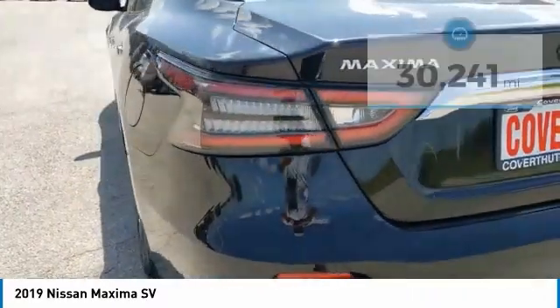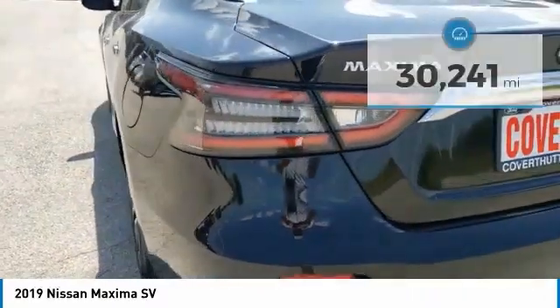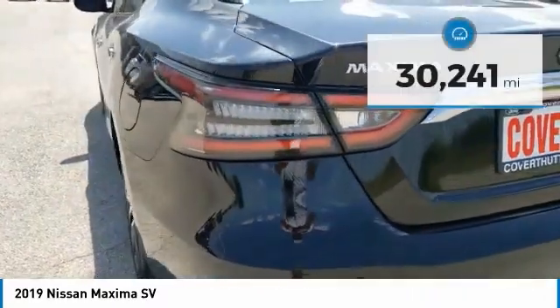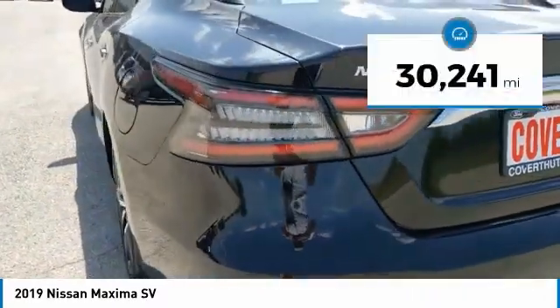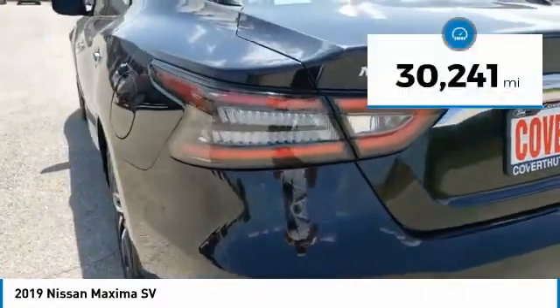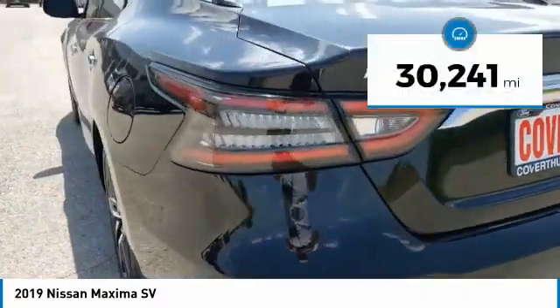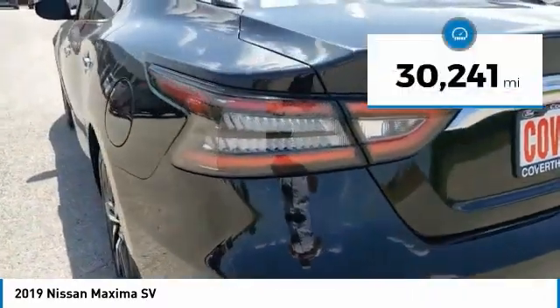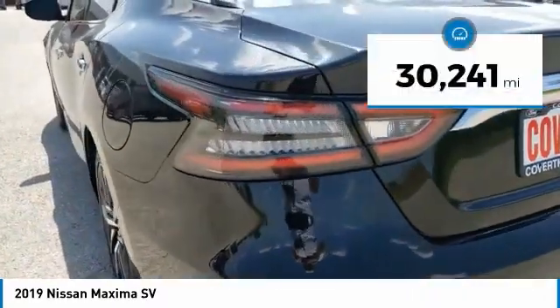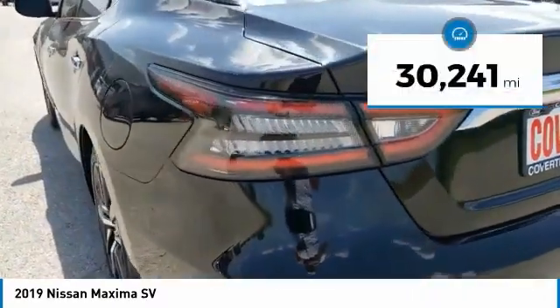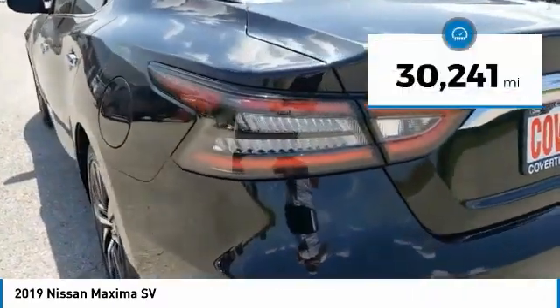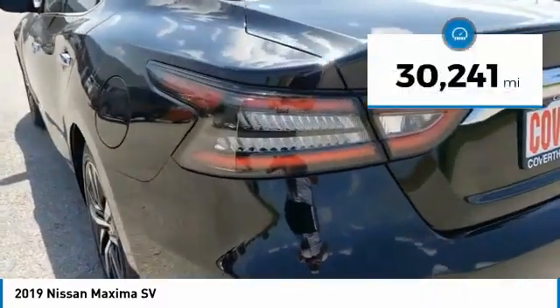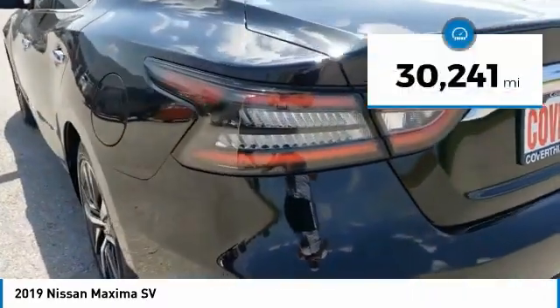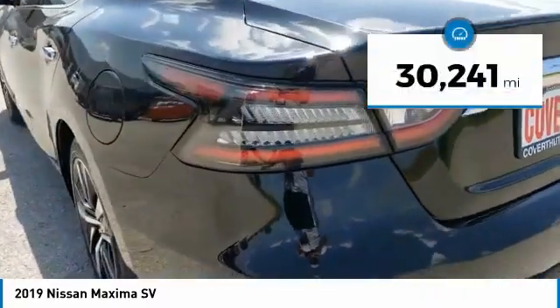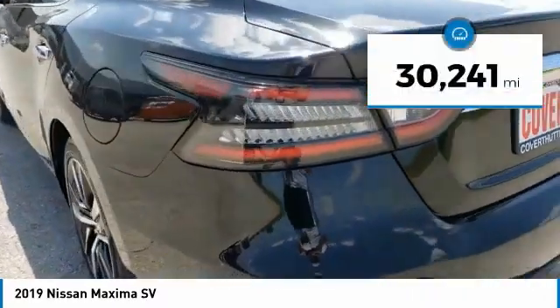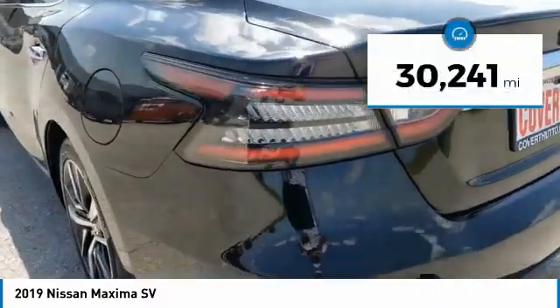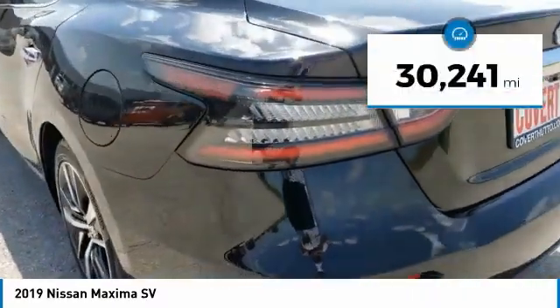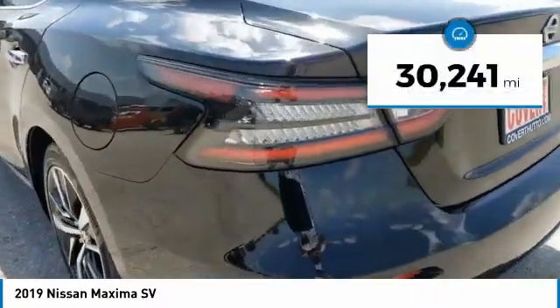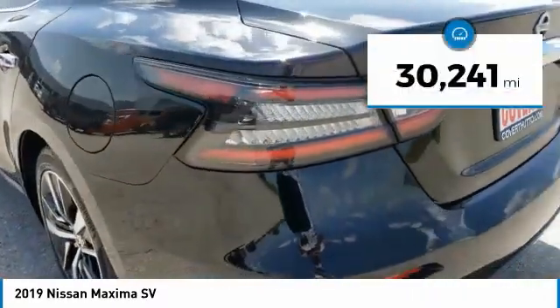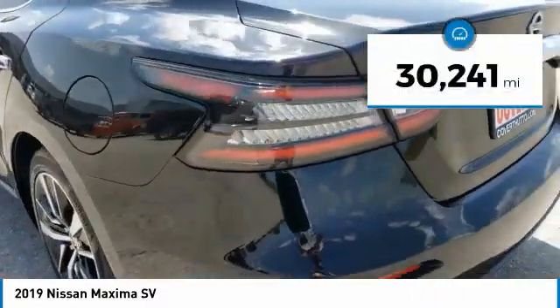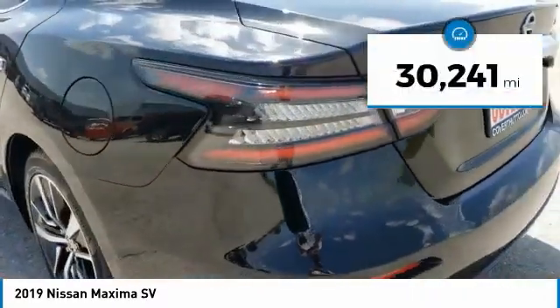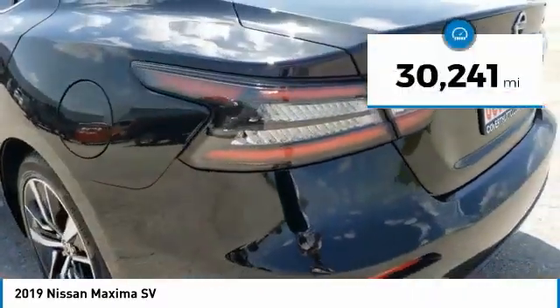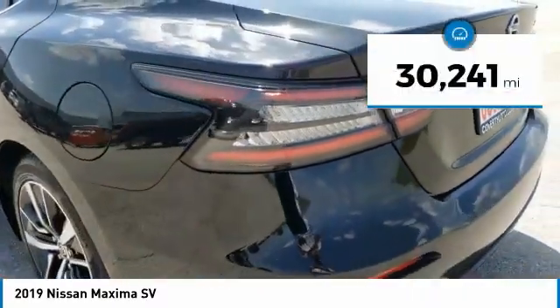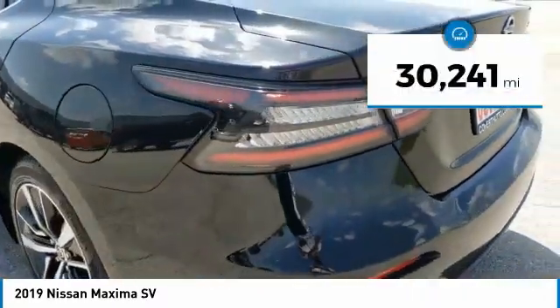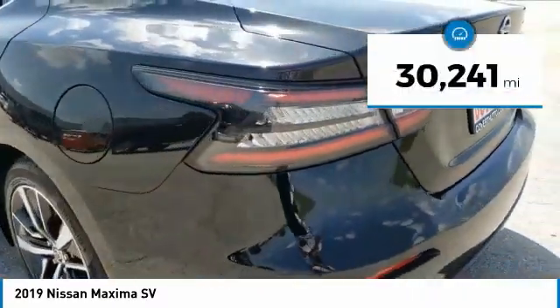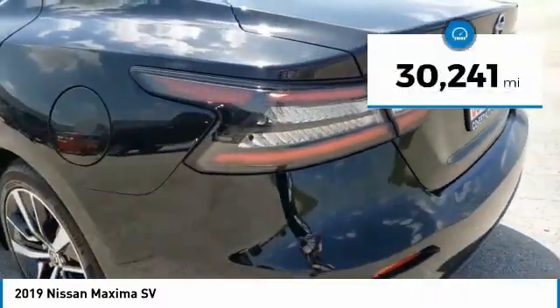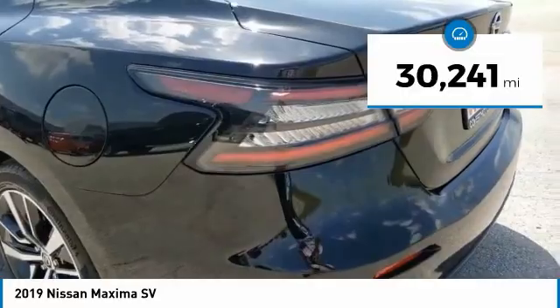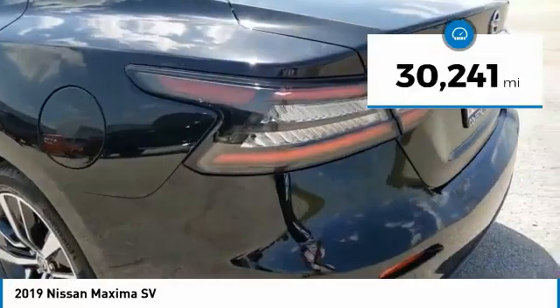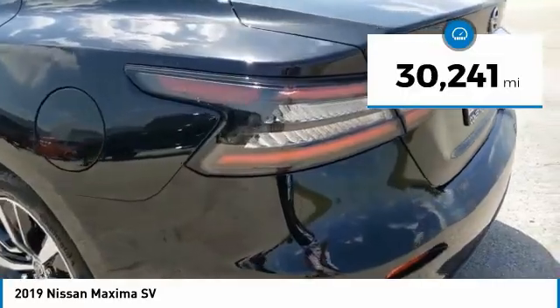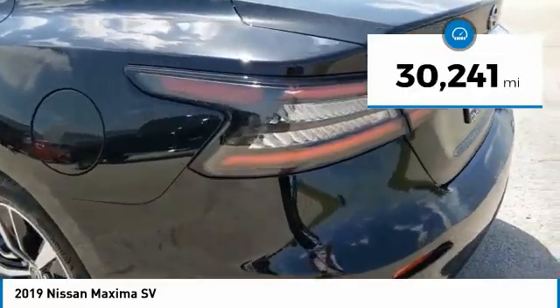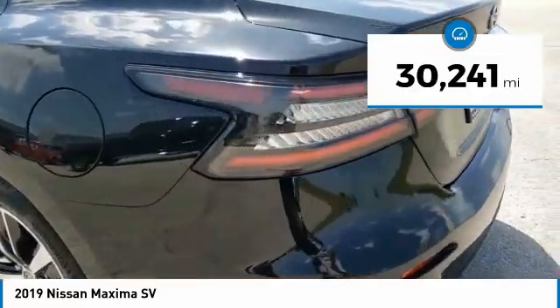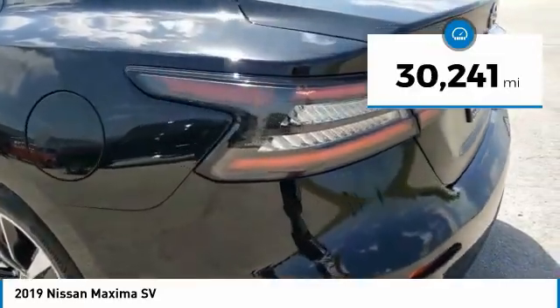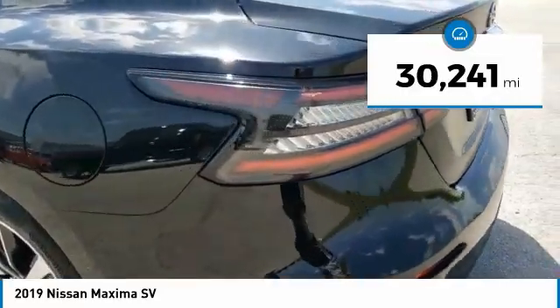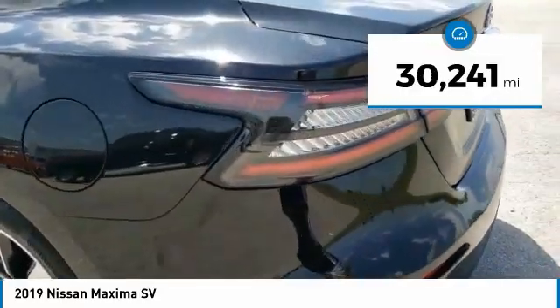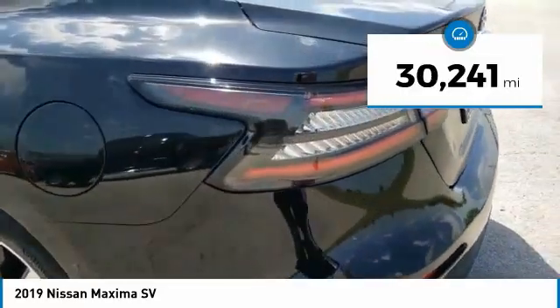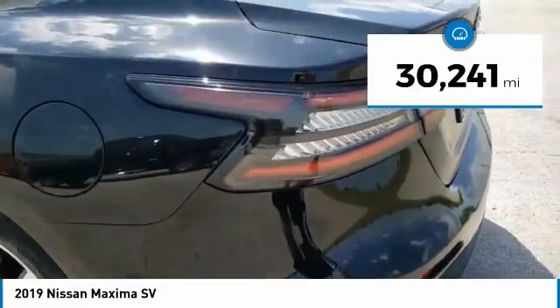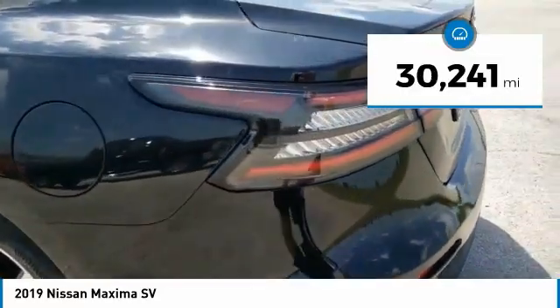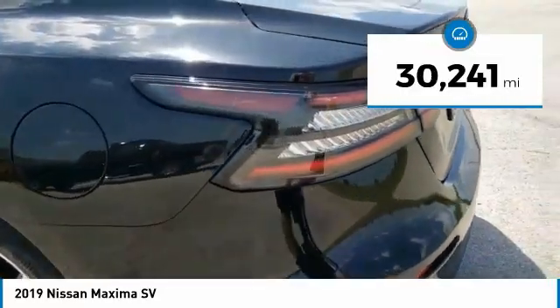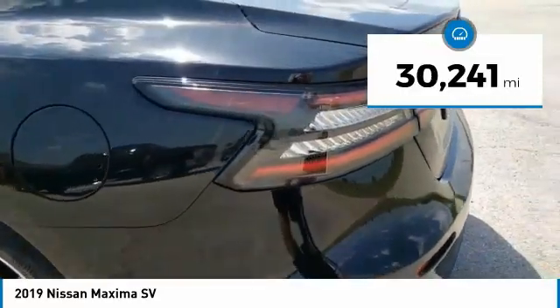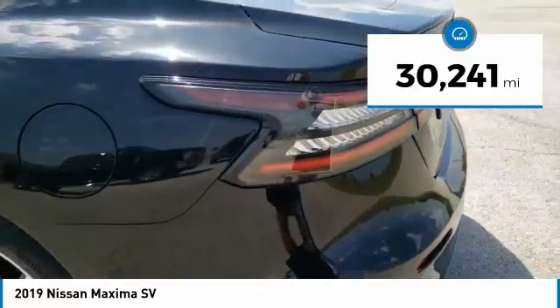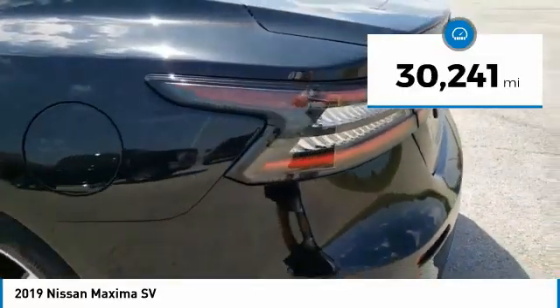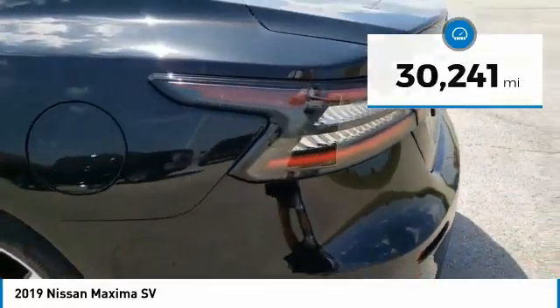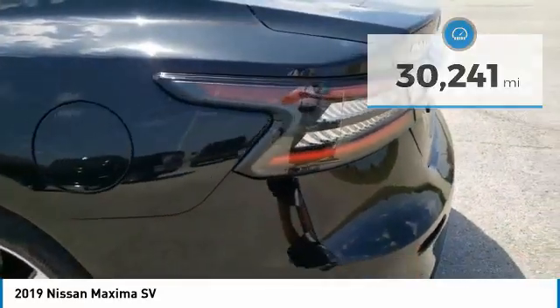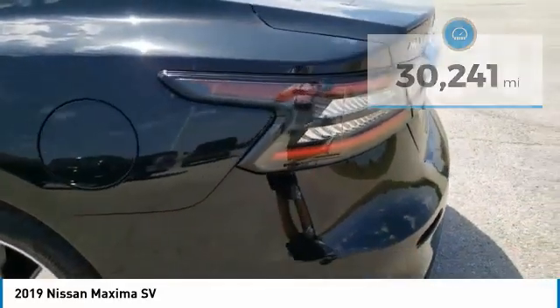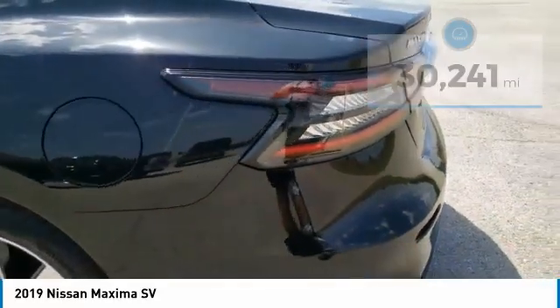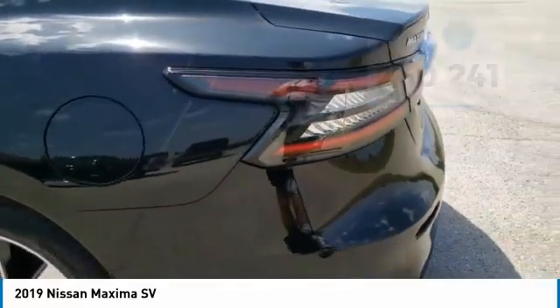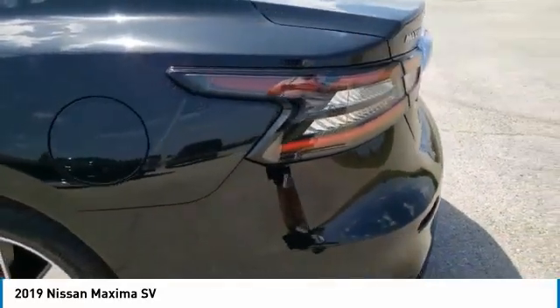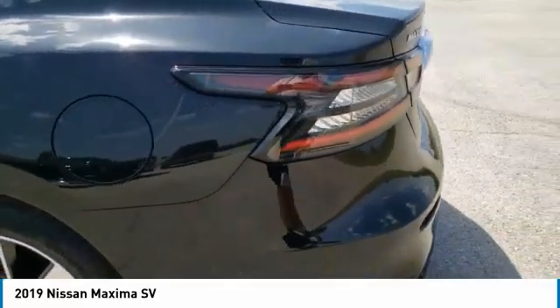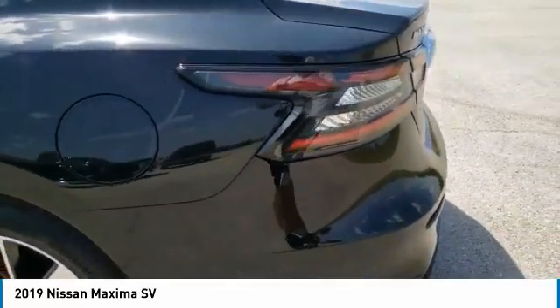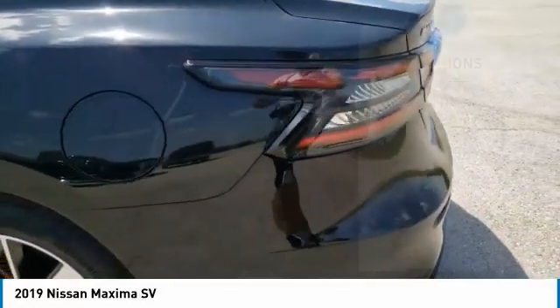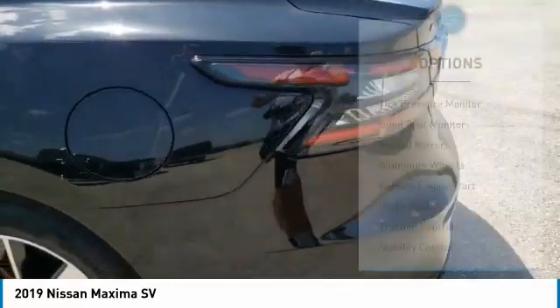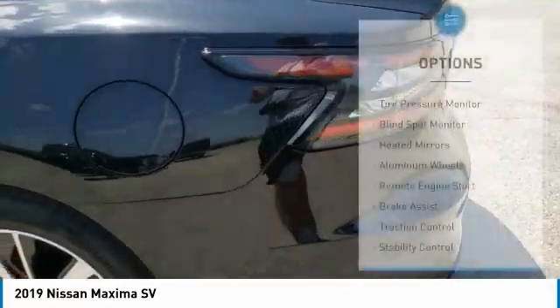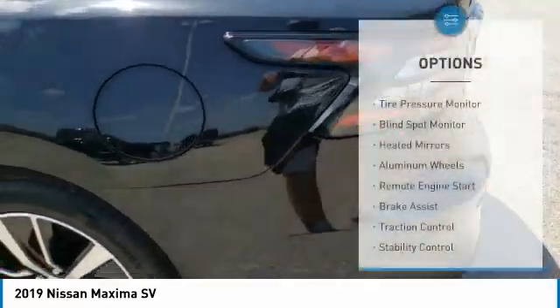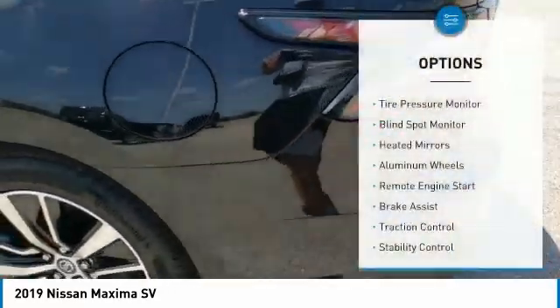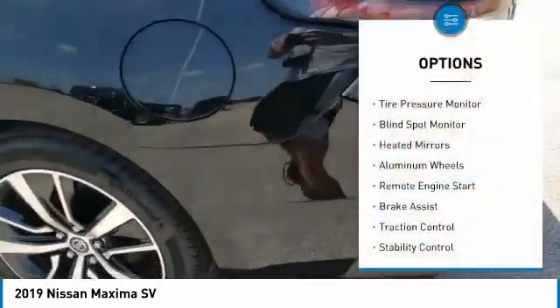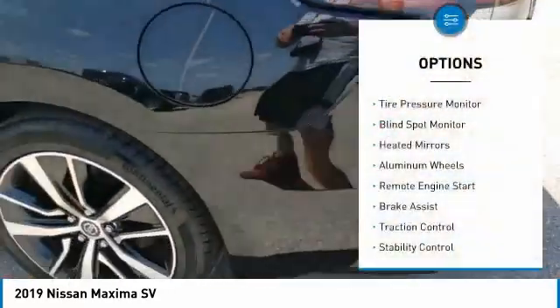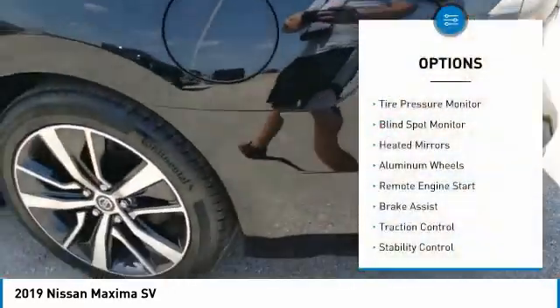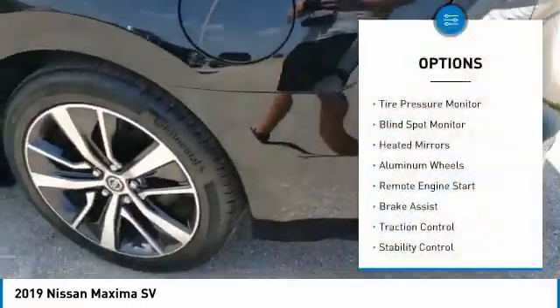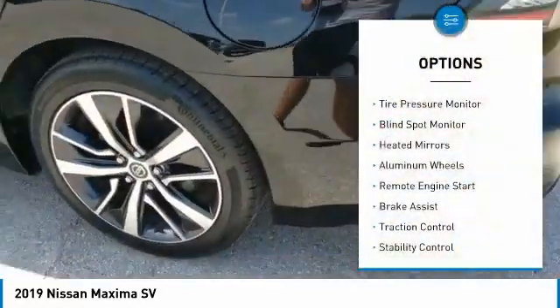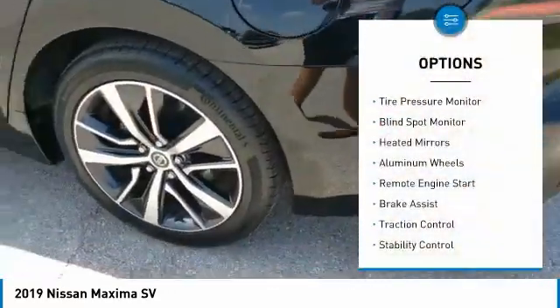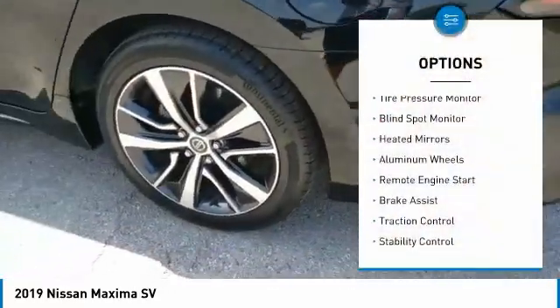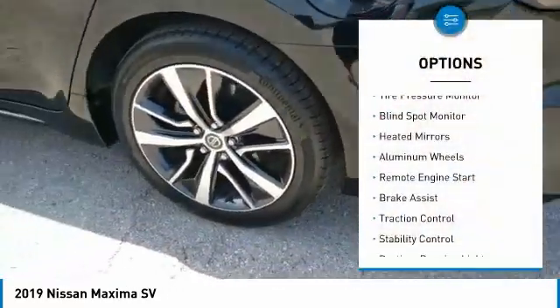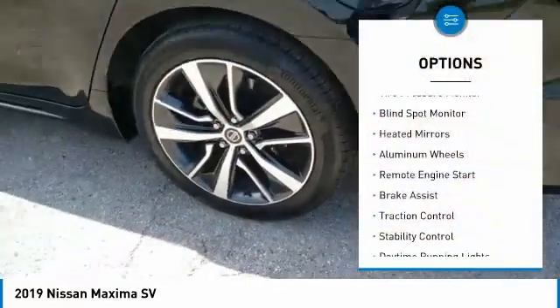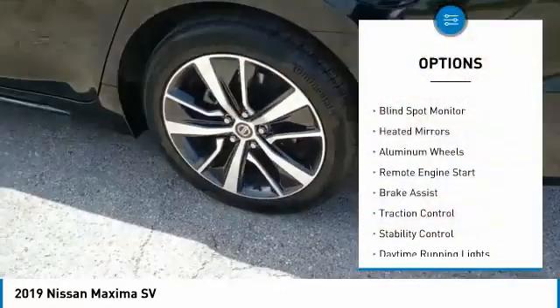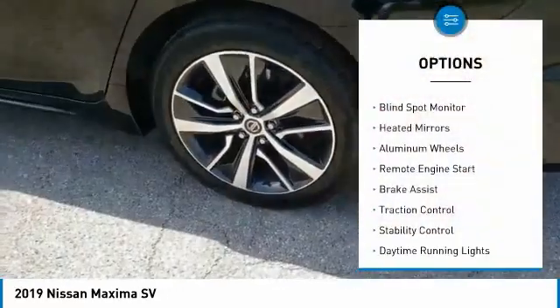This vehicle has less than 35,000 miles. Here are some of this vehicle's great options: tire pressure monitor,